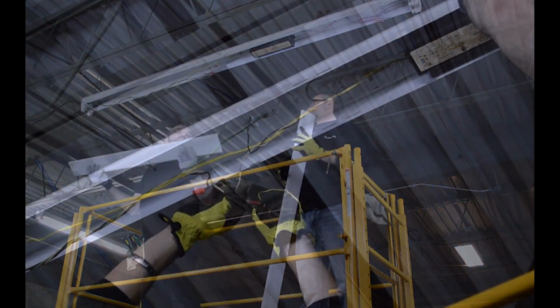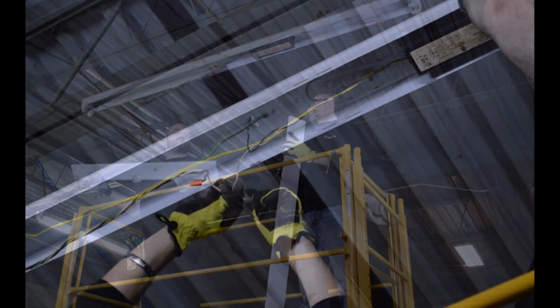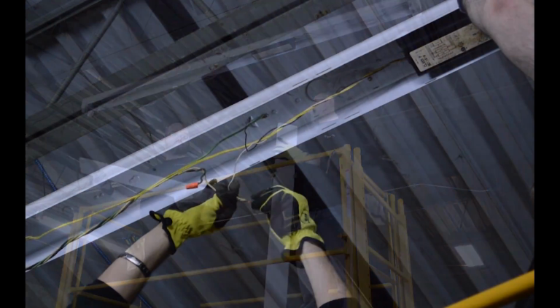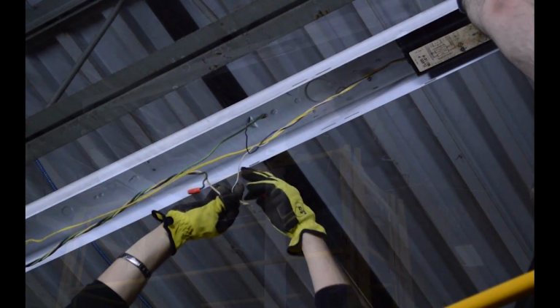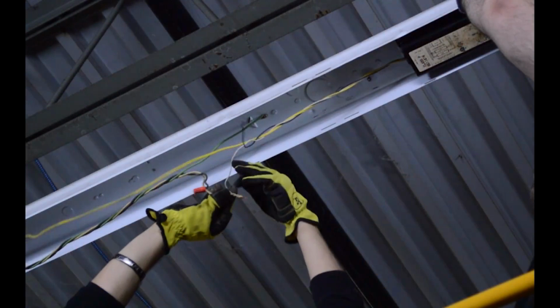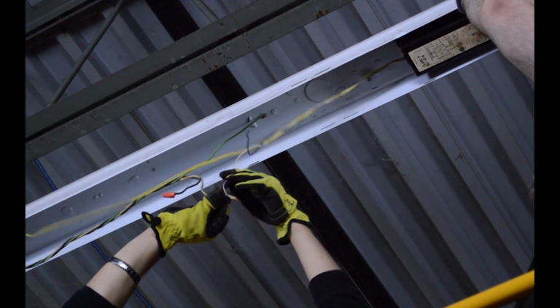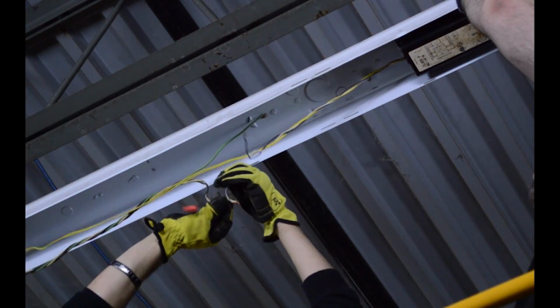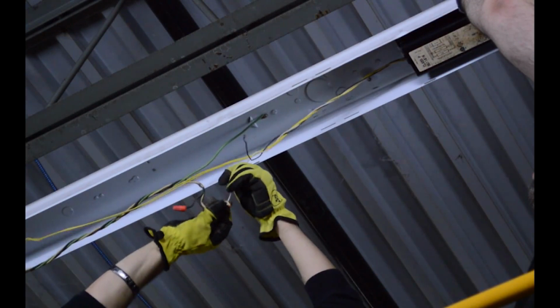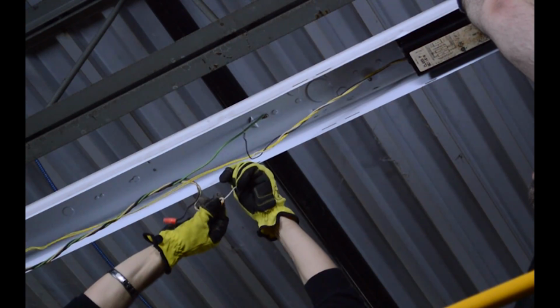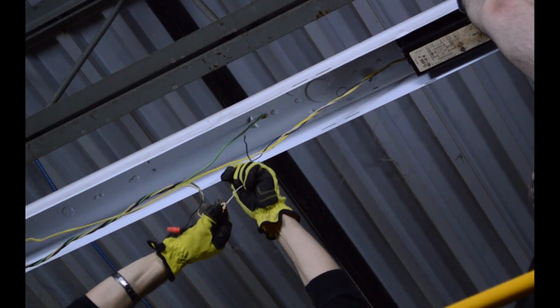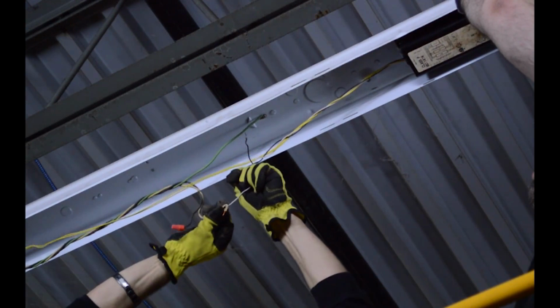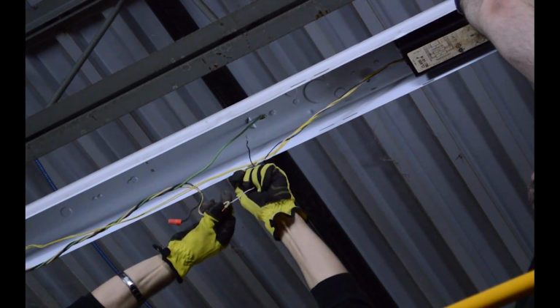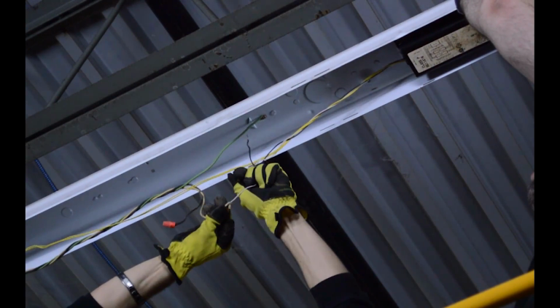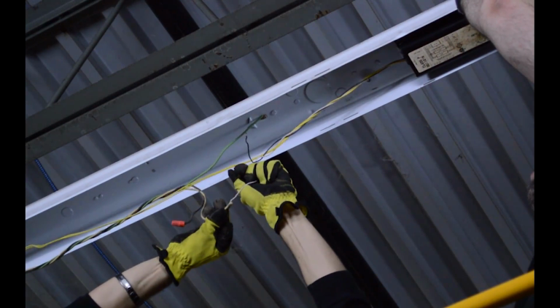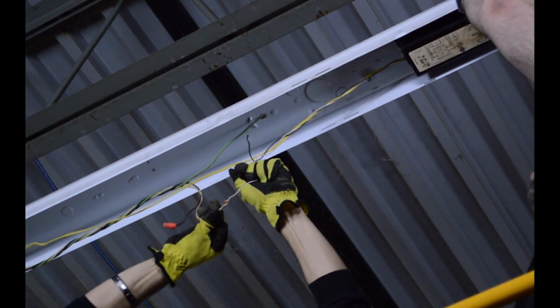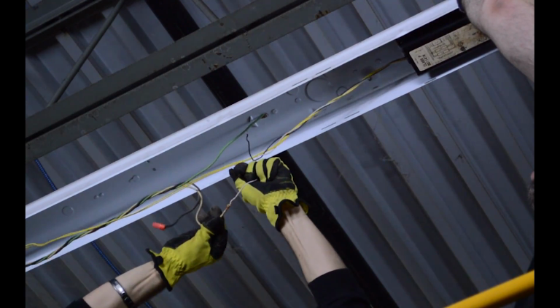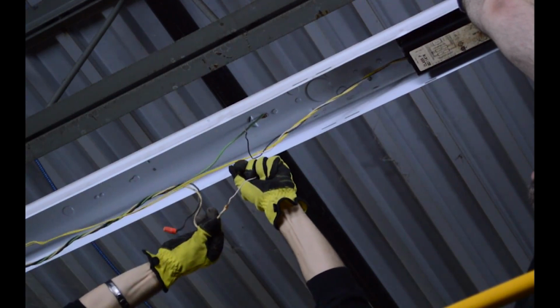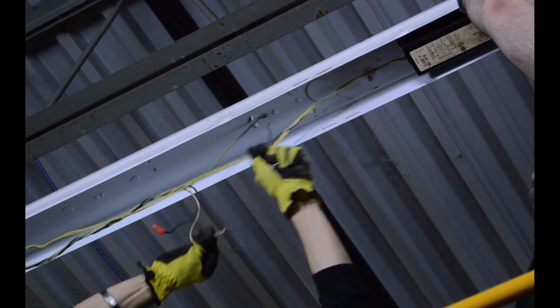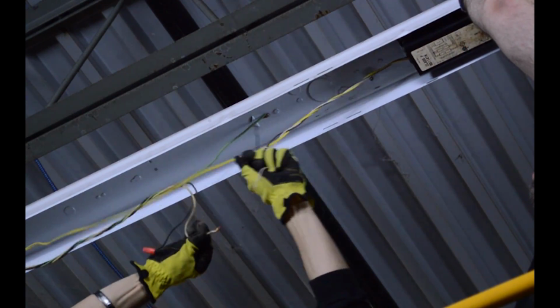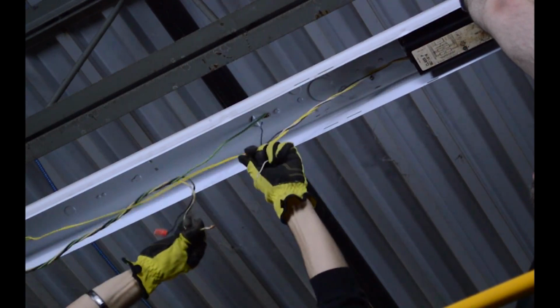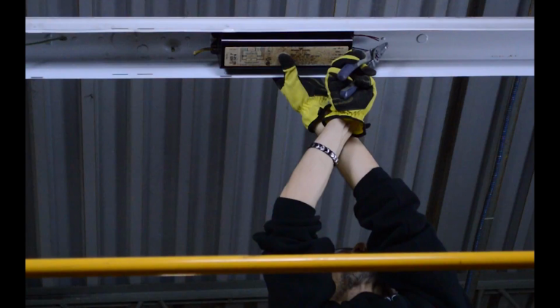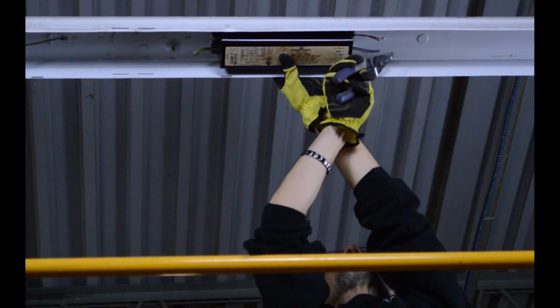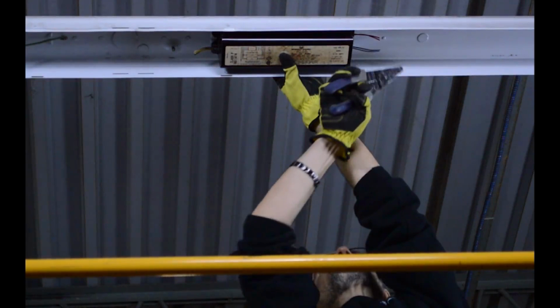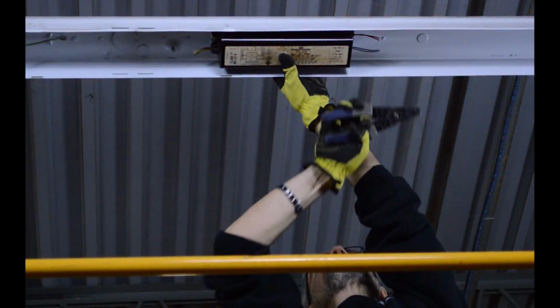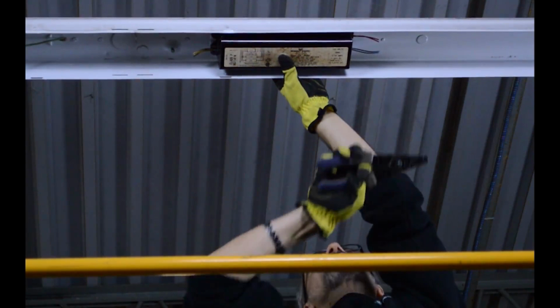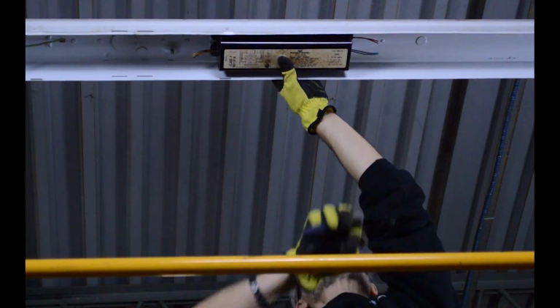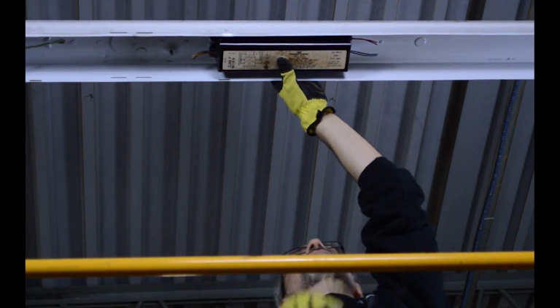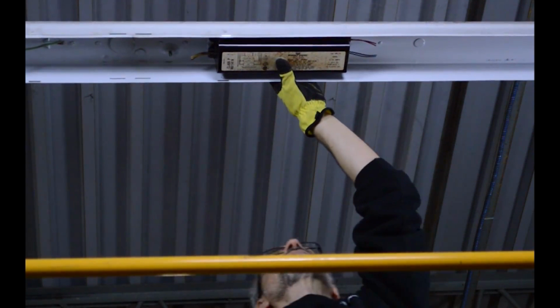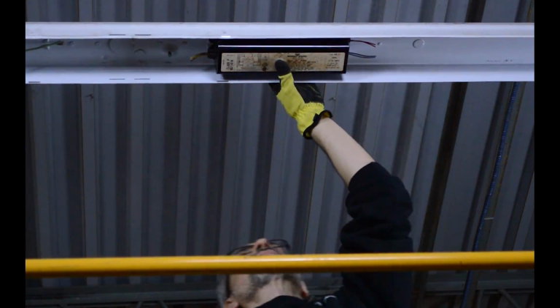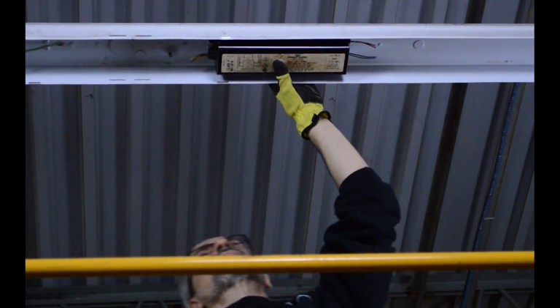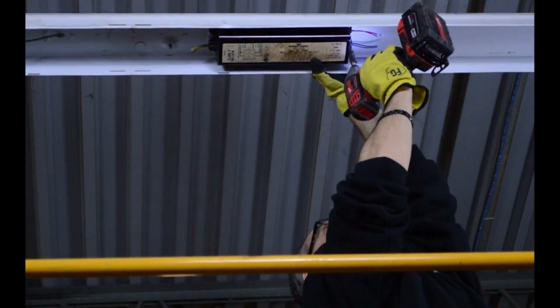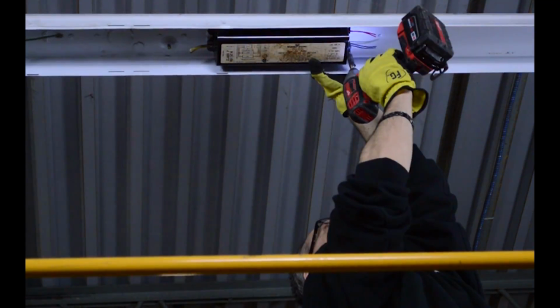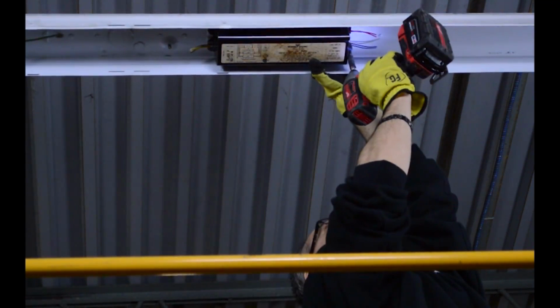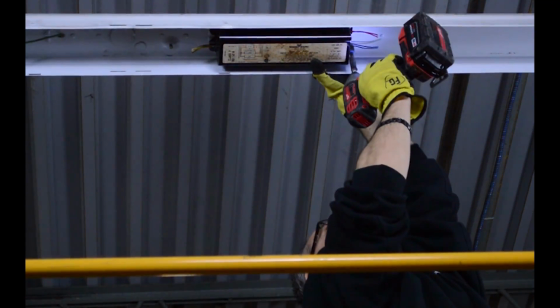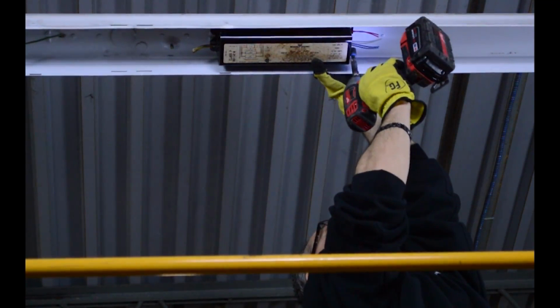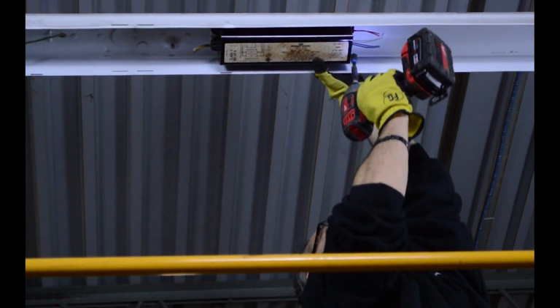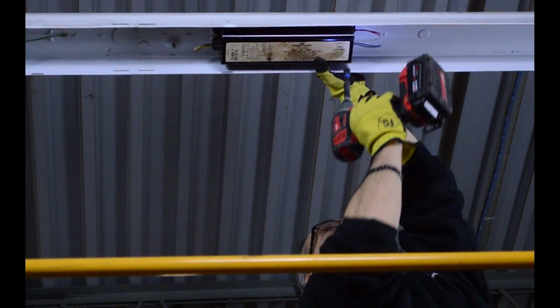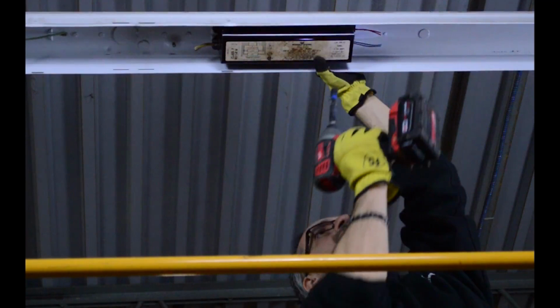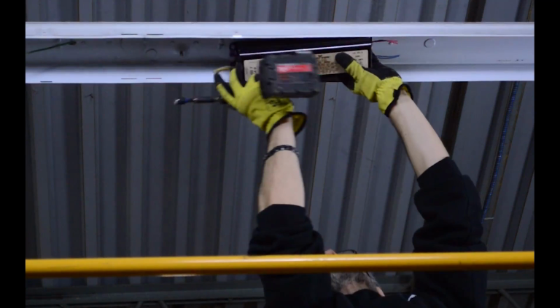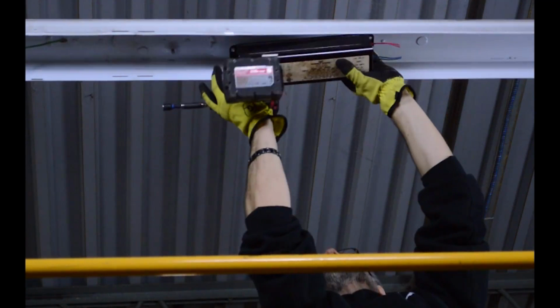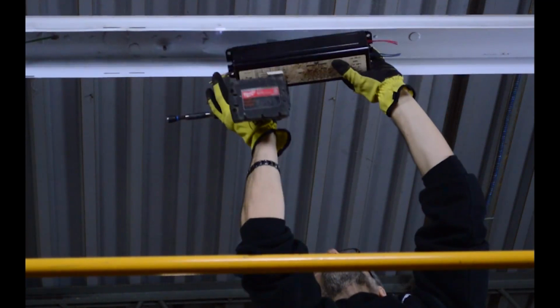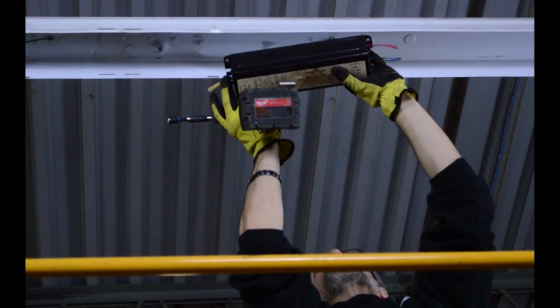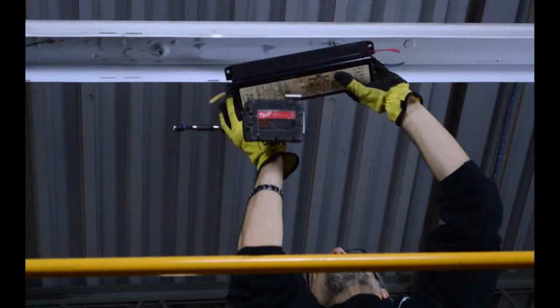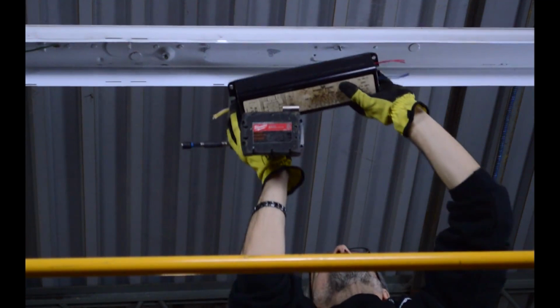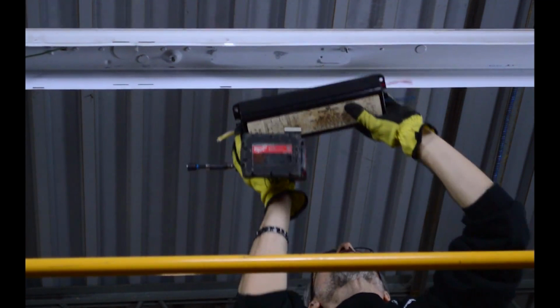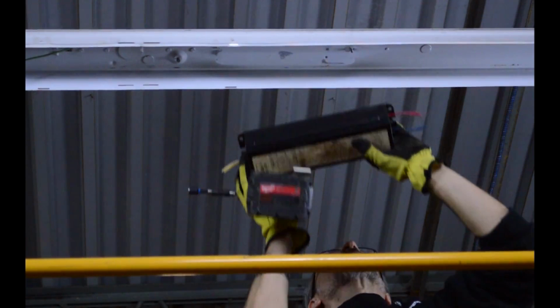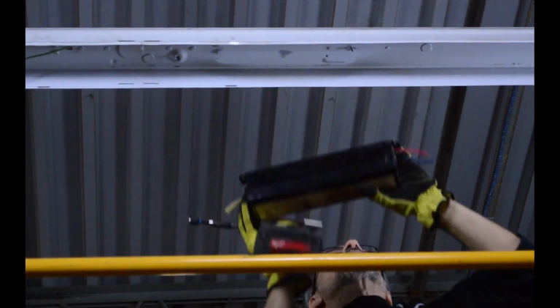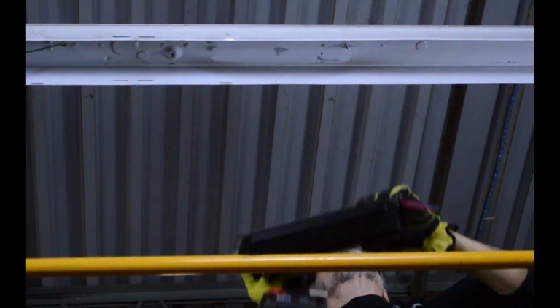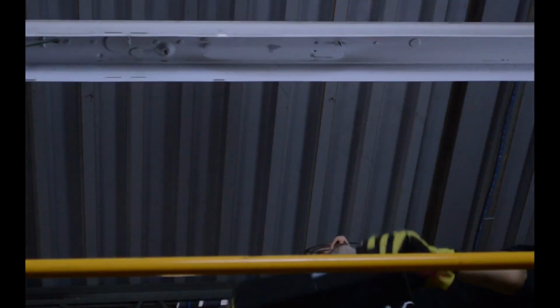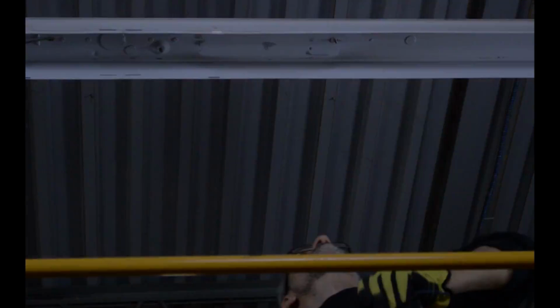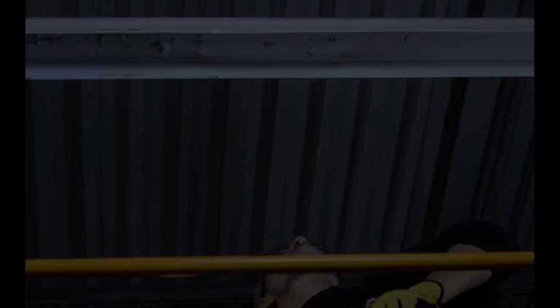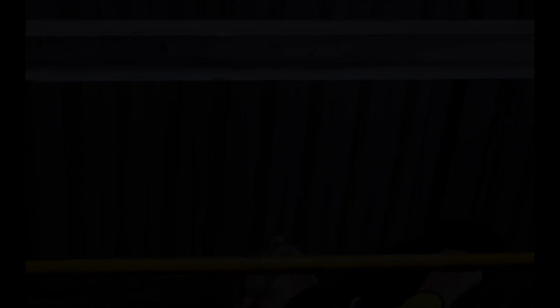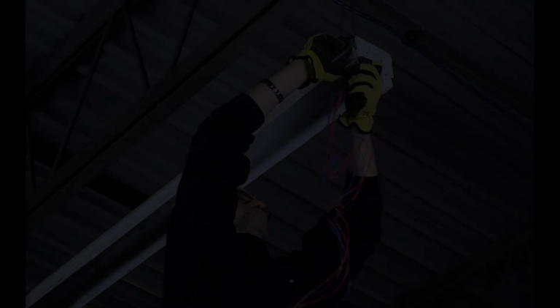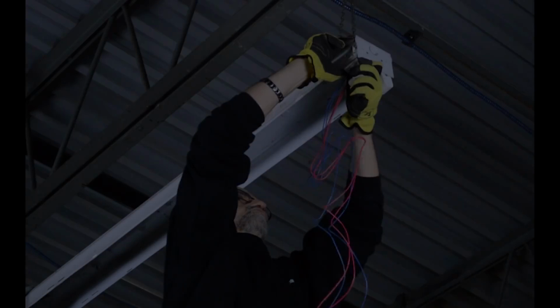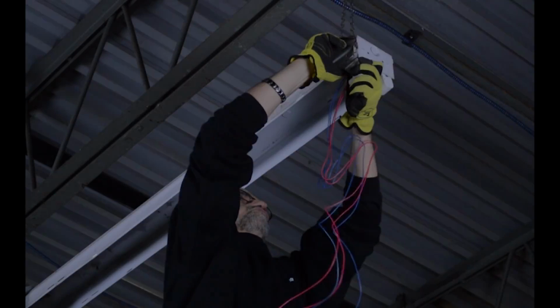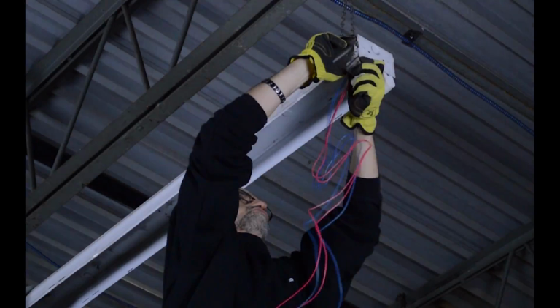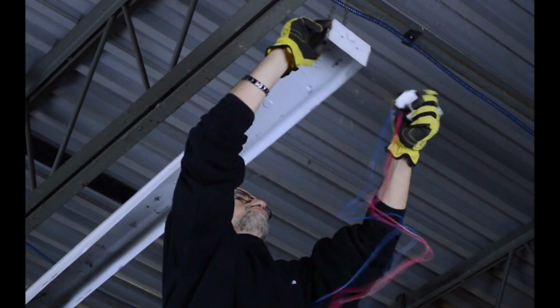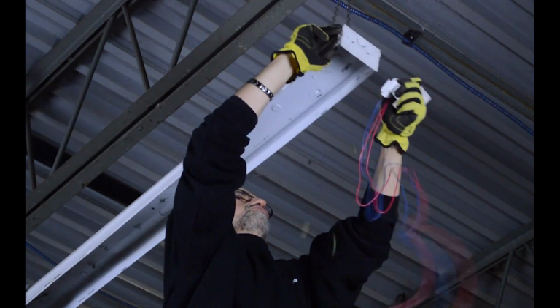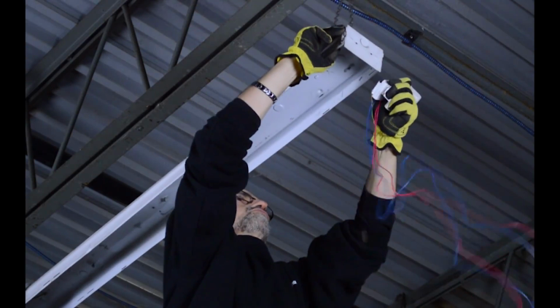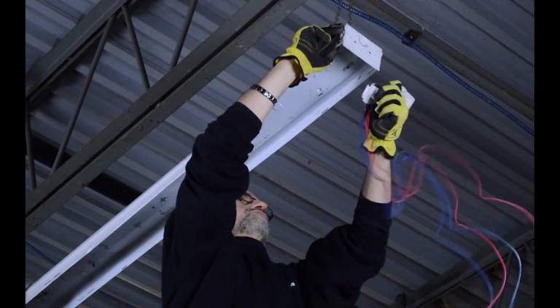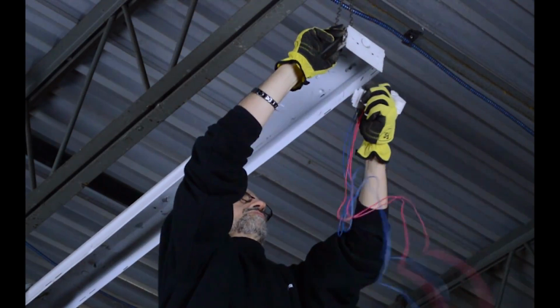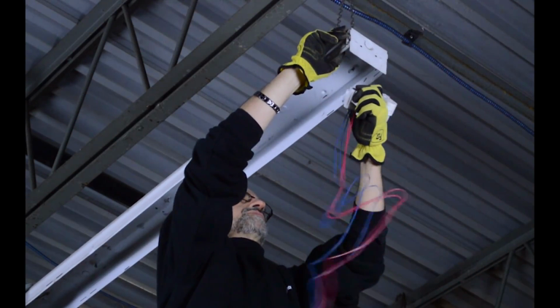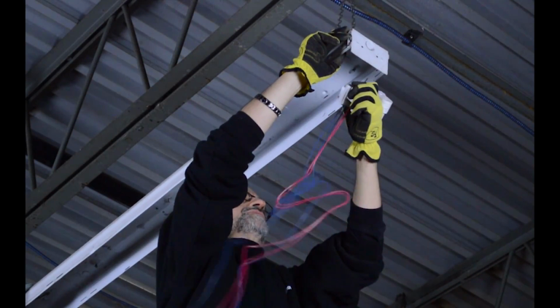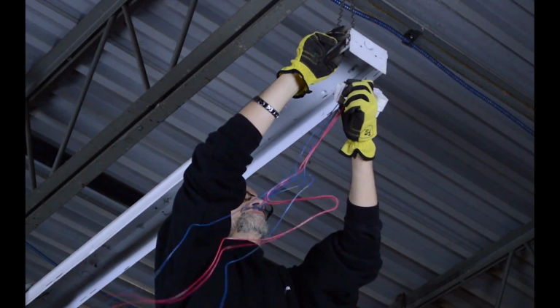Cut all ballast wires and remove the ballast. Remove the tombstone brackets.